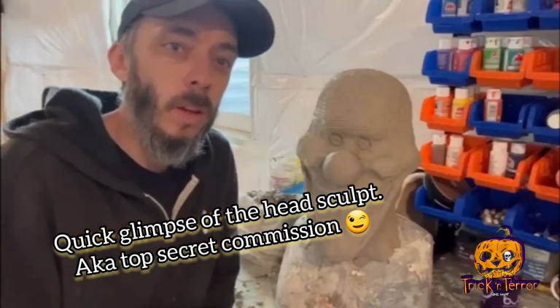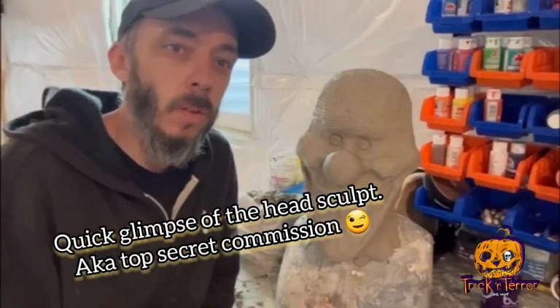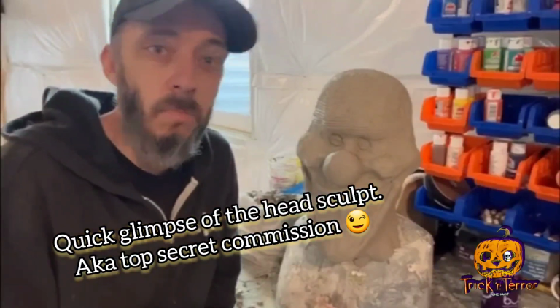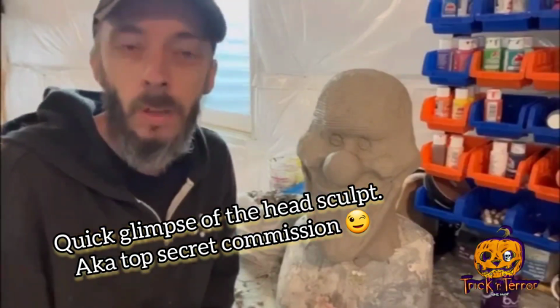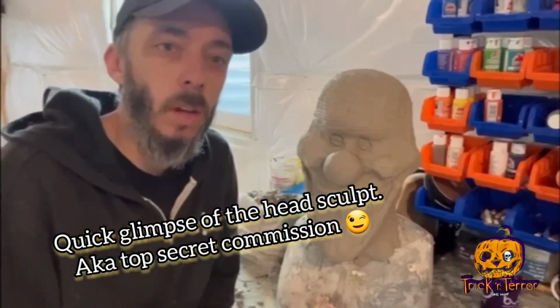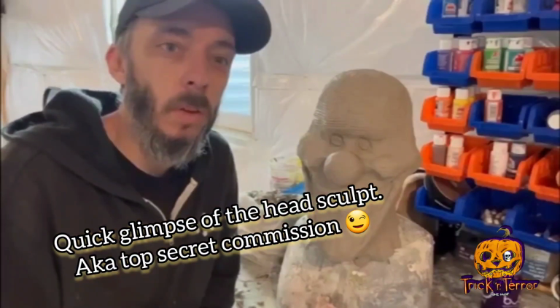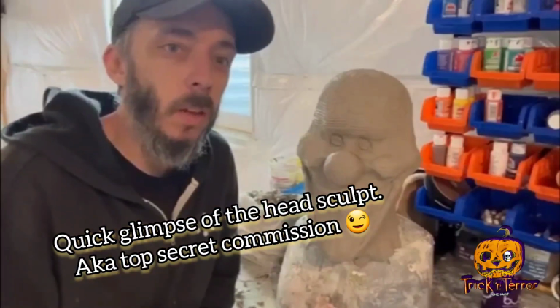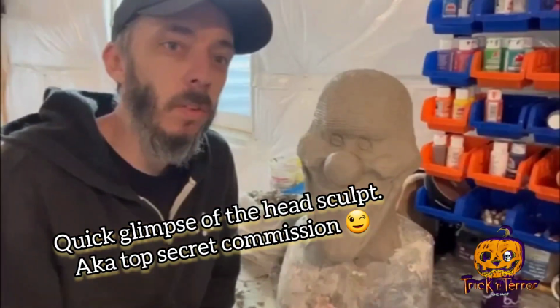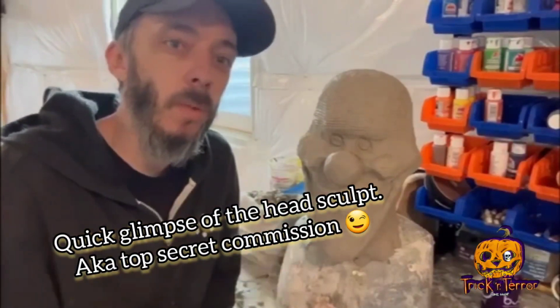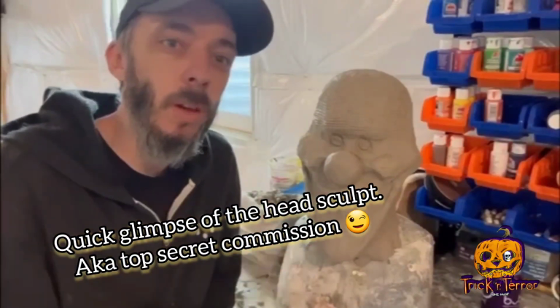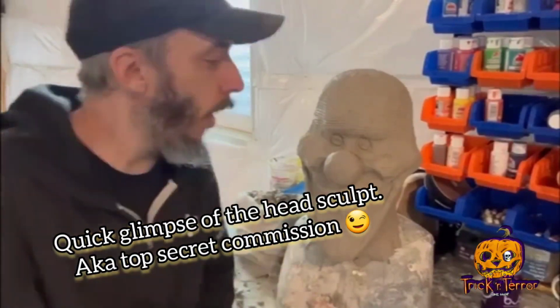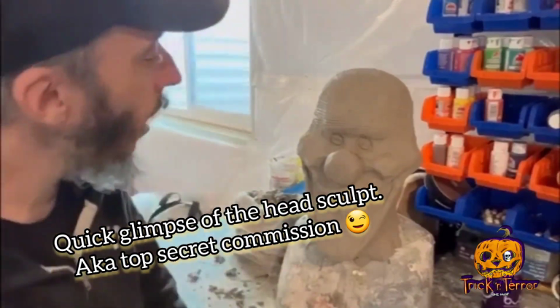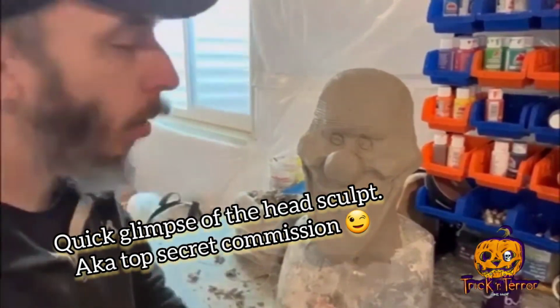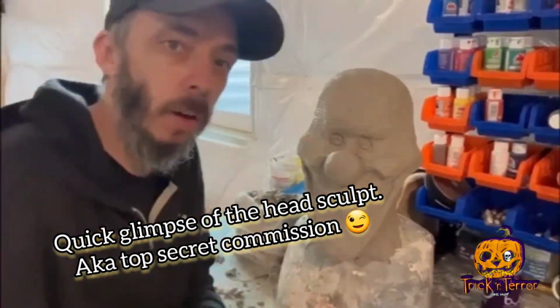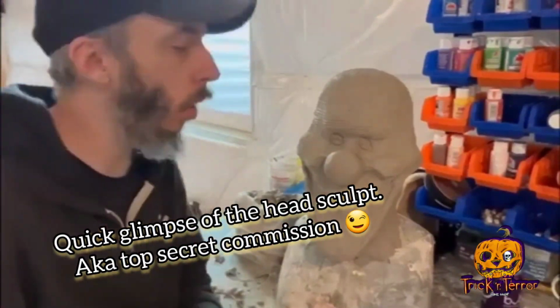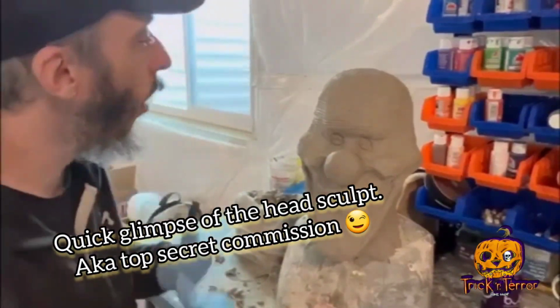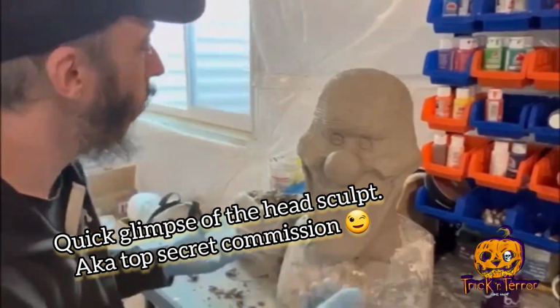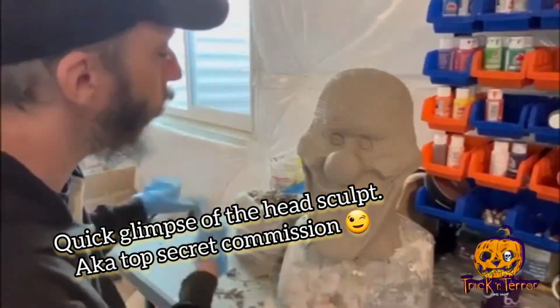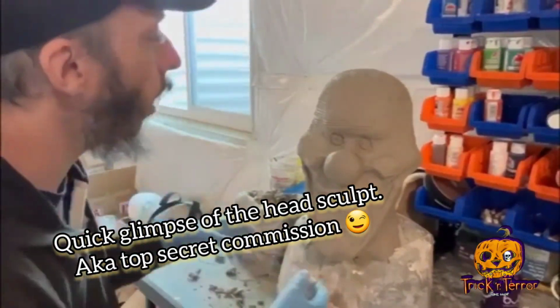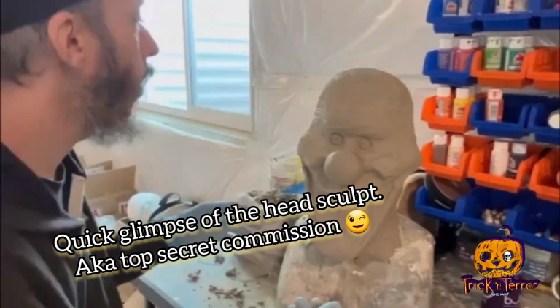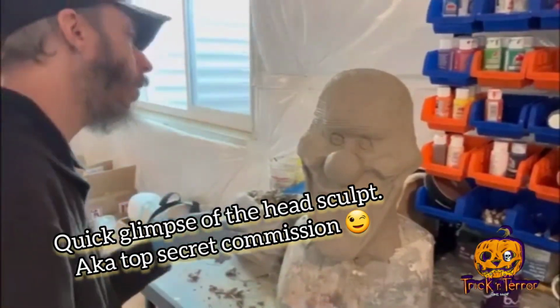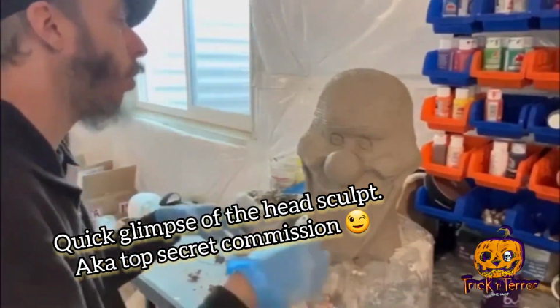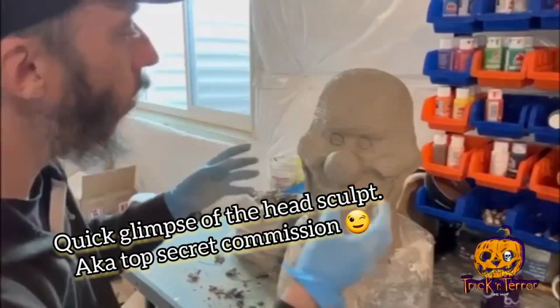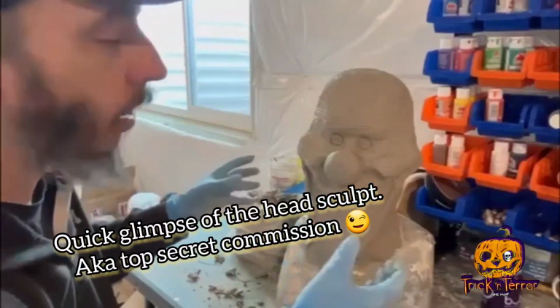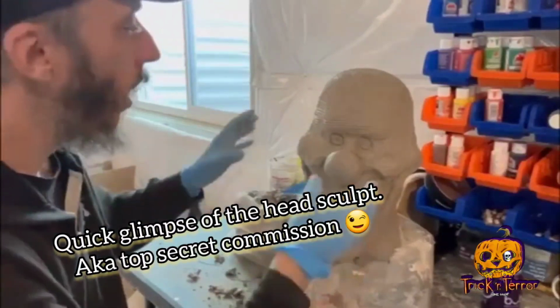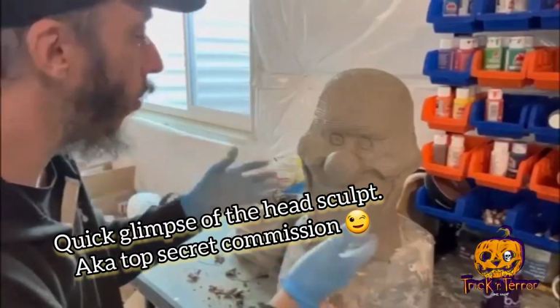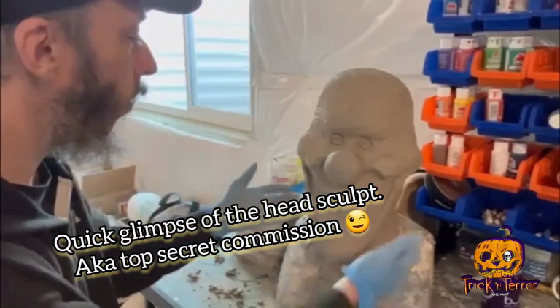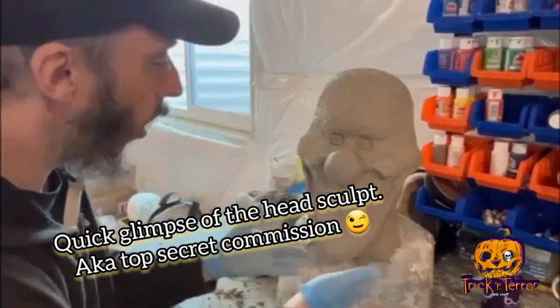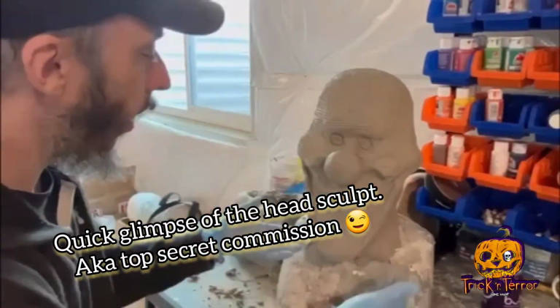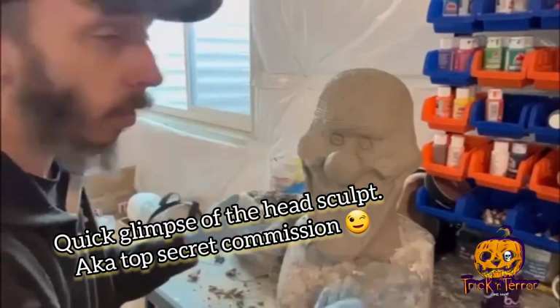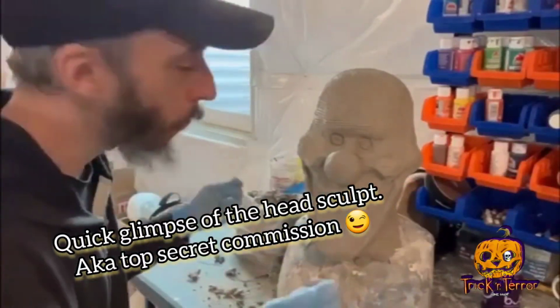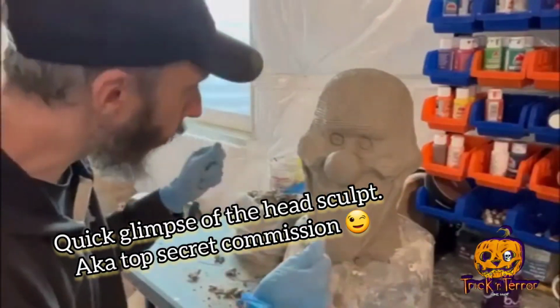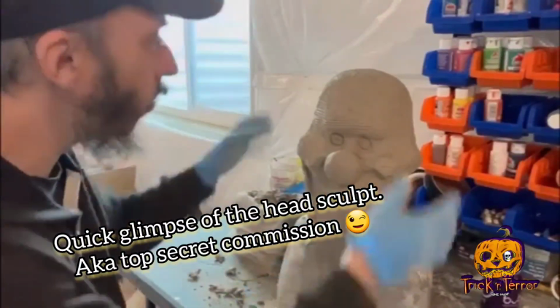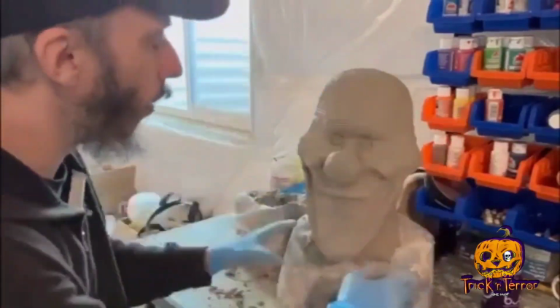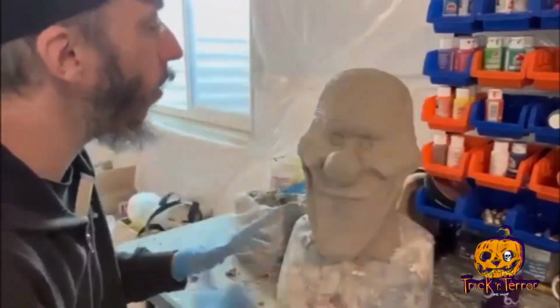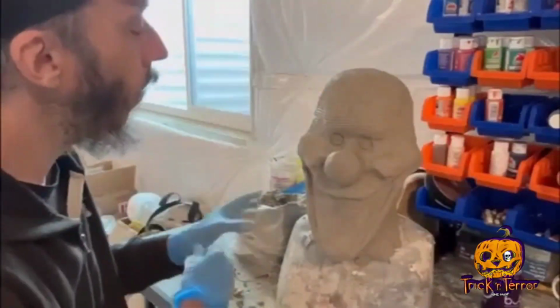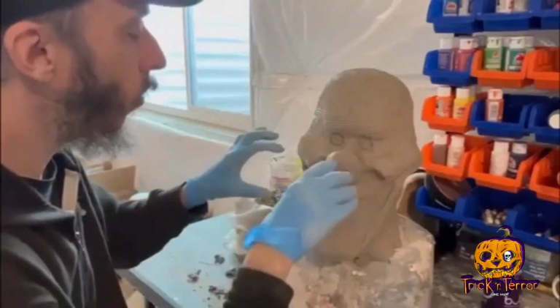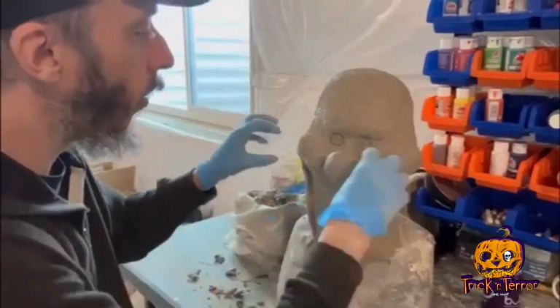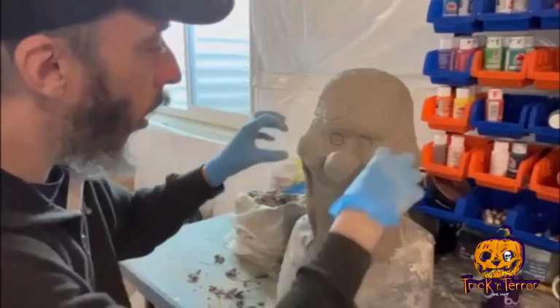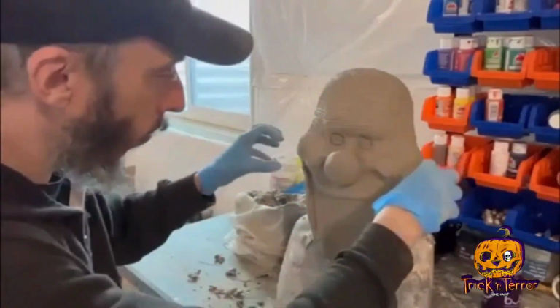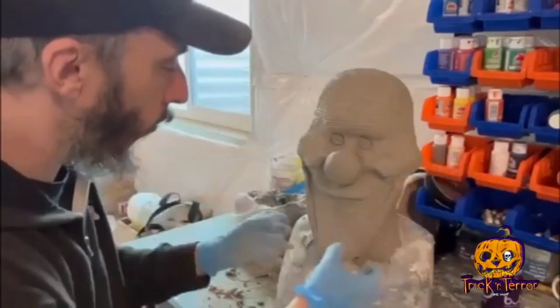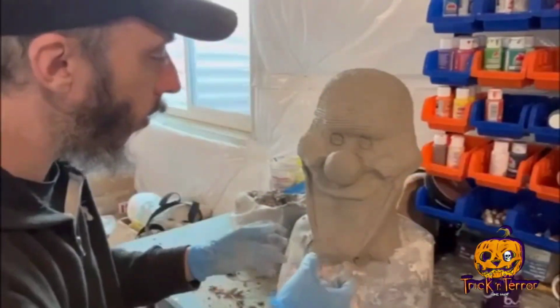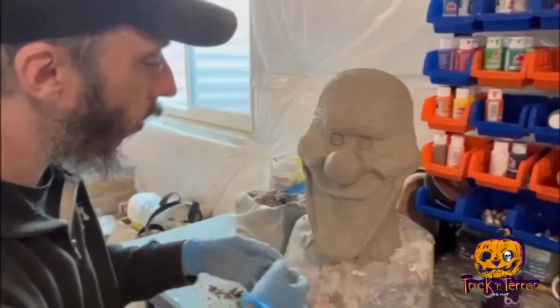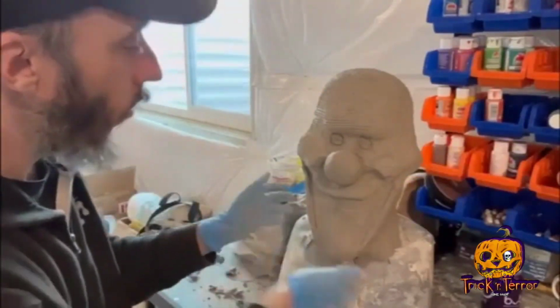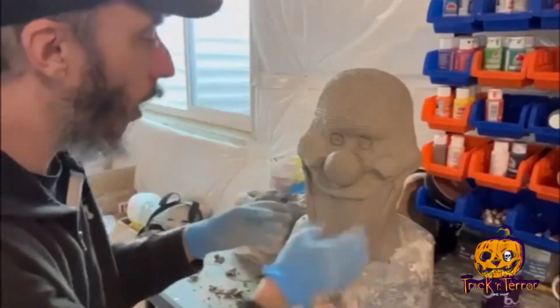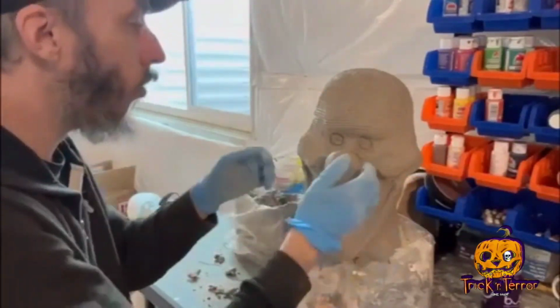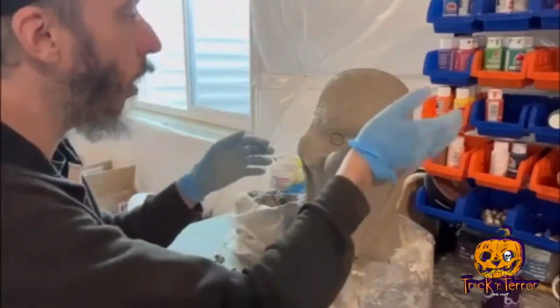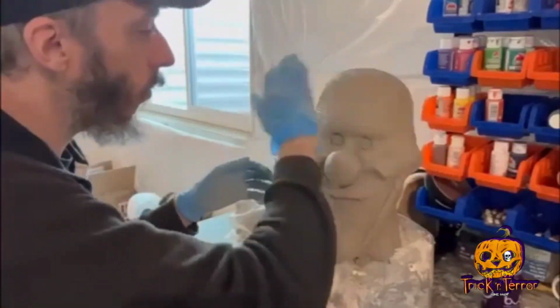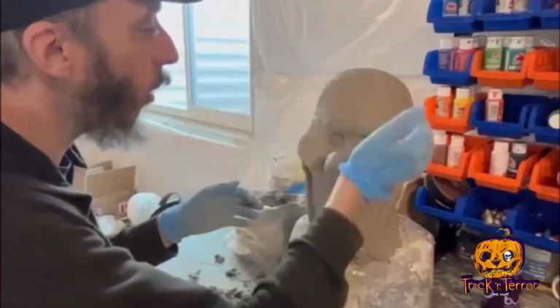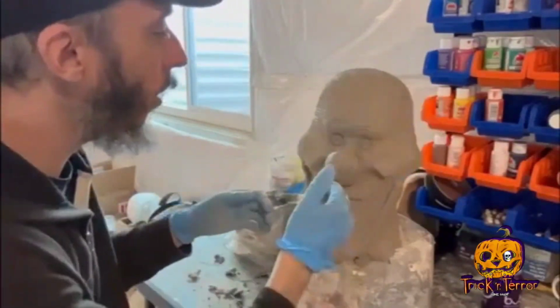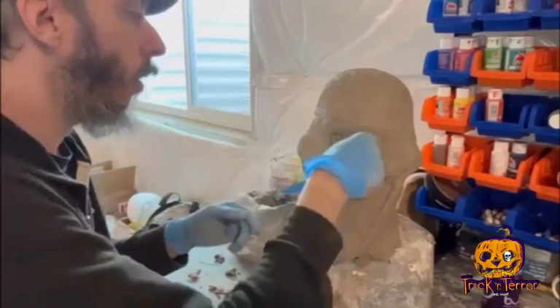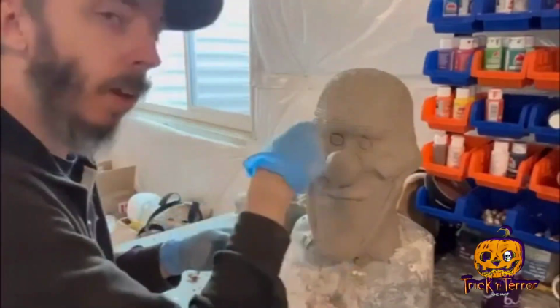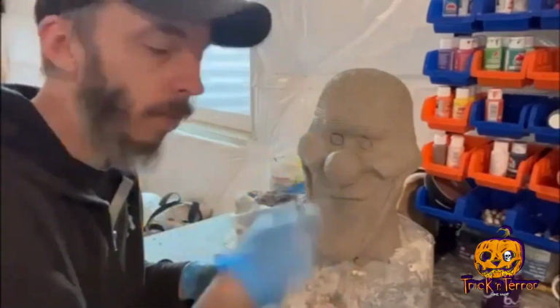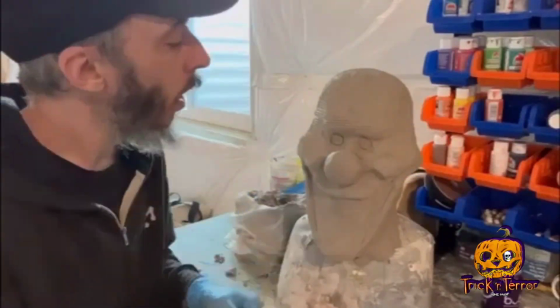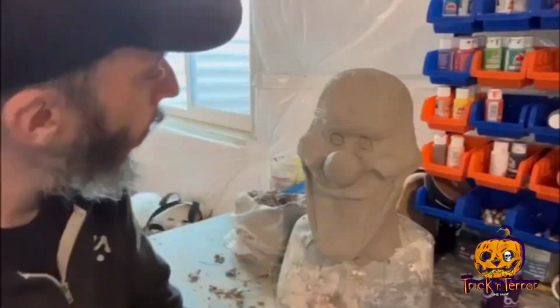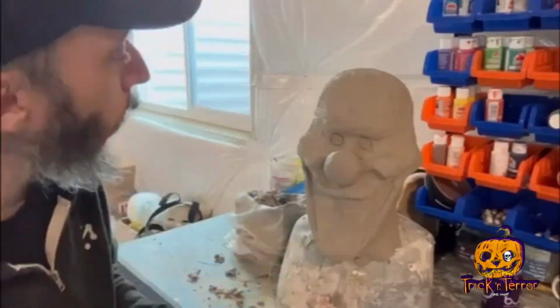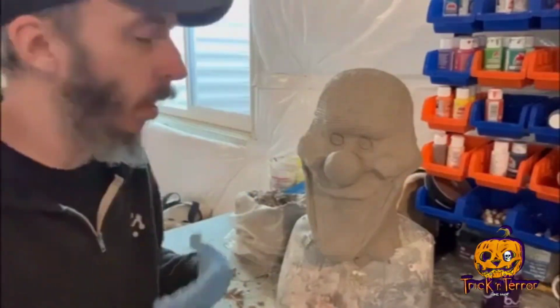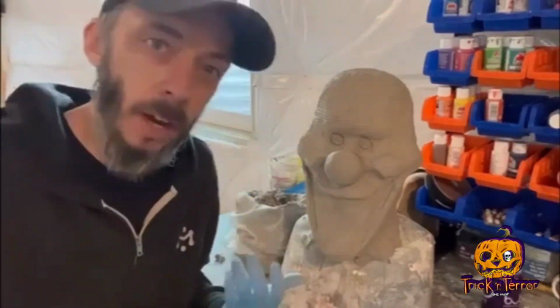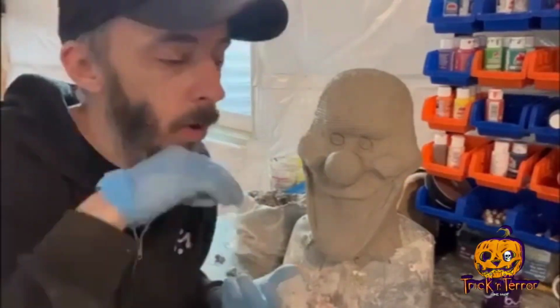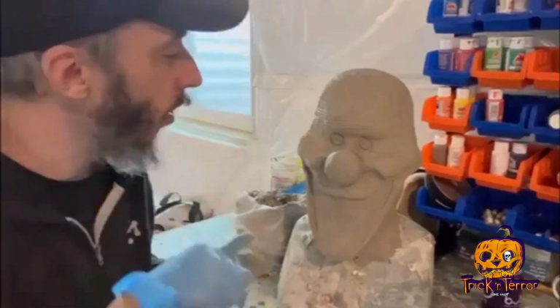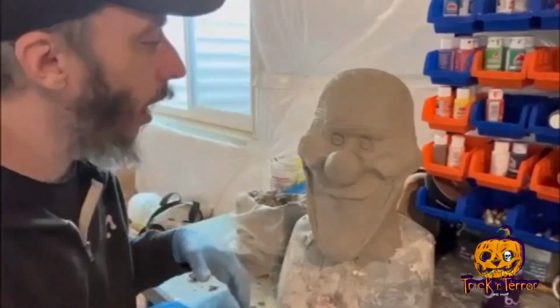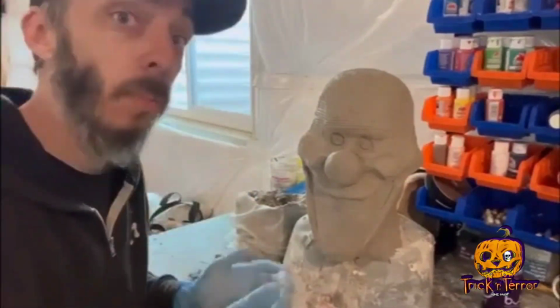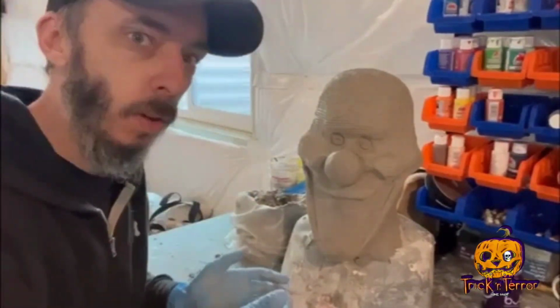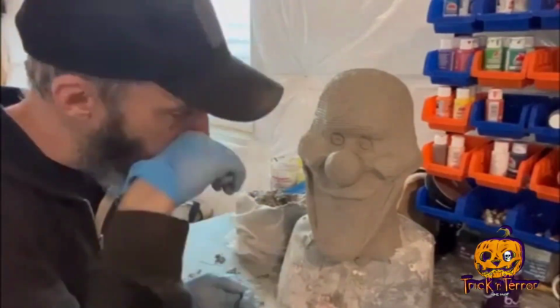All right guys, just a quick sneak peek at the sculpt. I'll get into a complete video on this later, but here is the head sculpt of Zeebo.